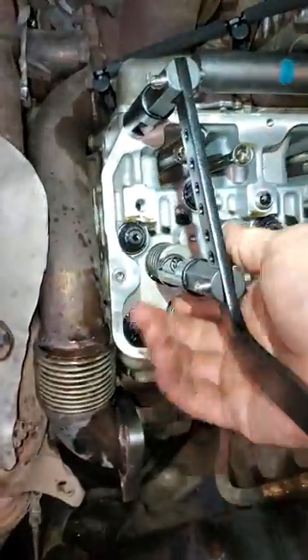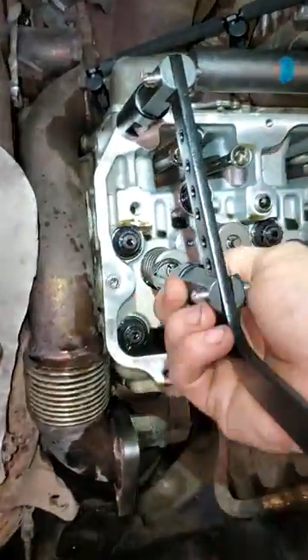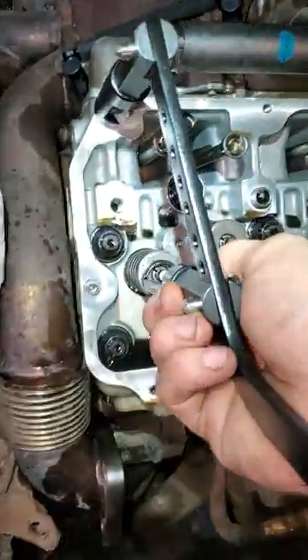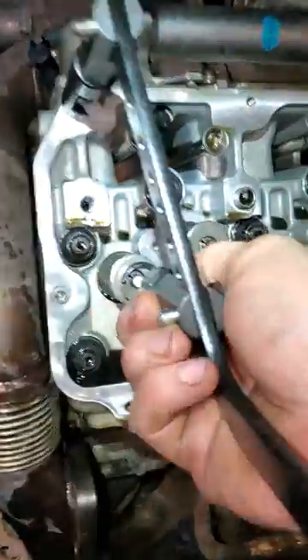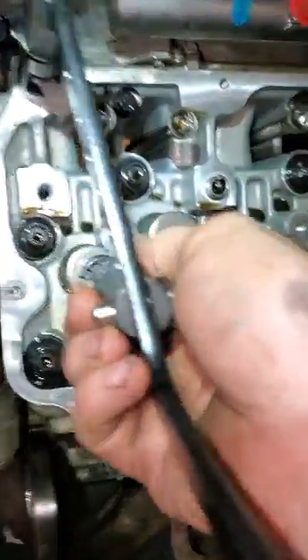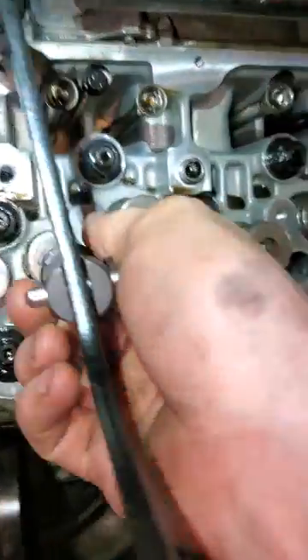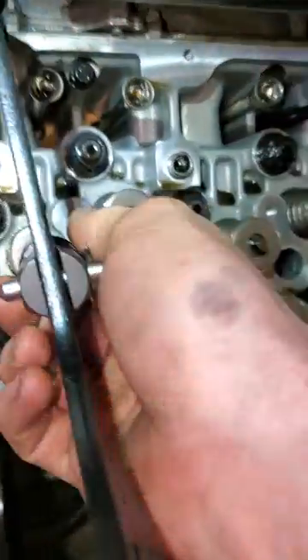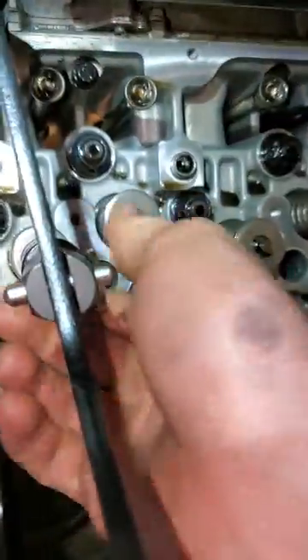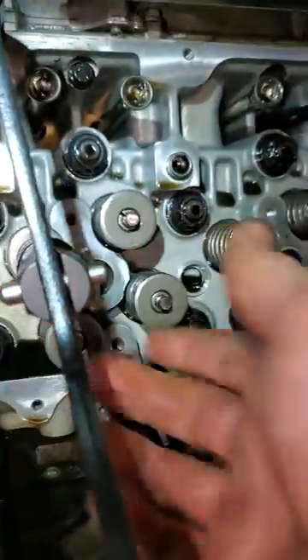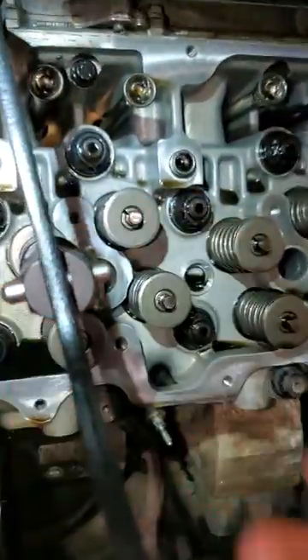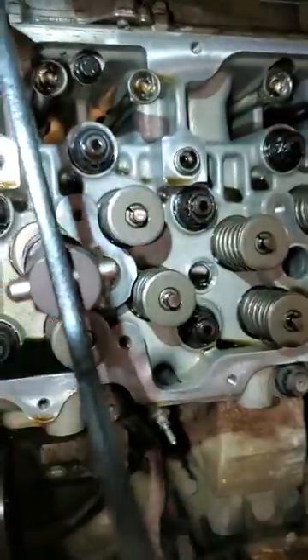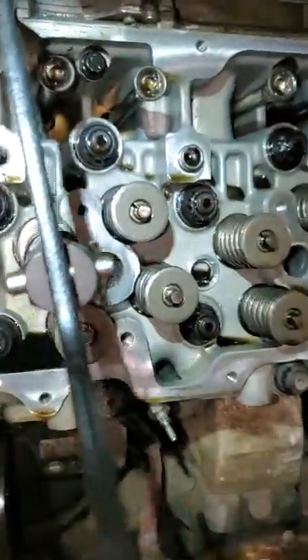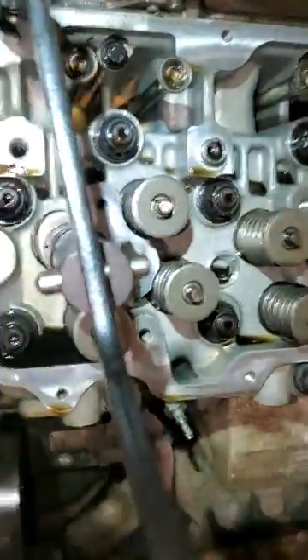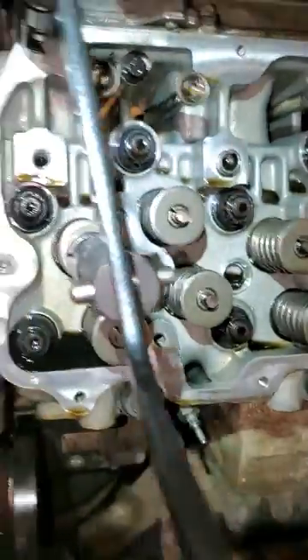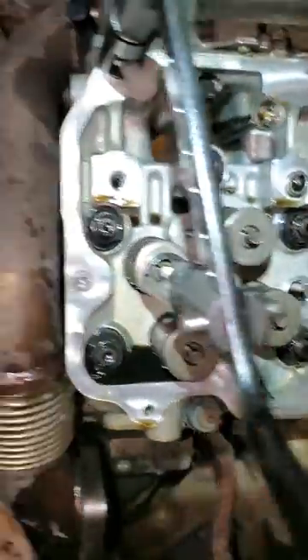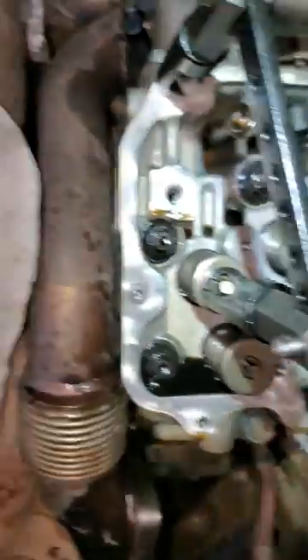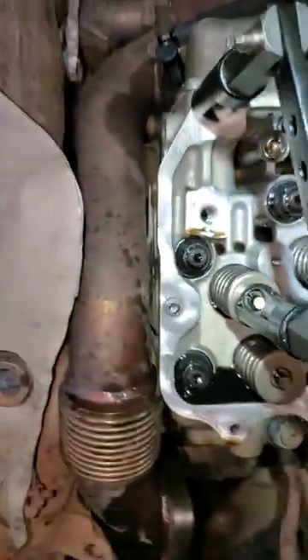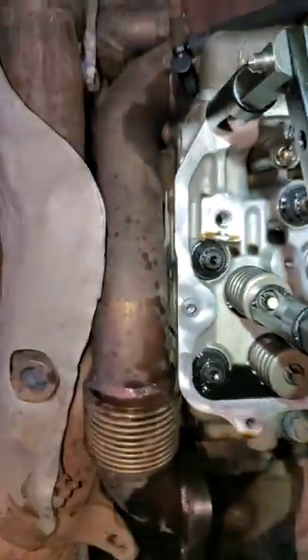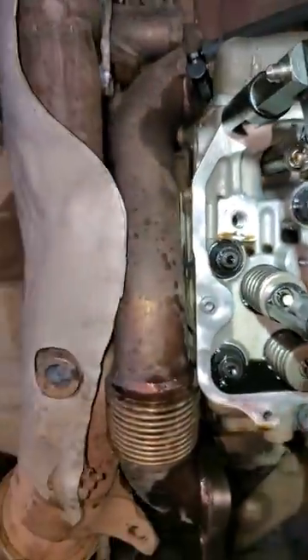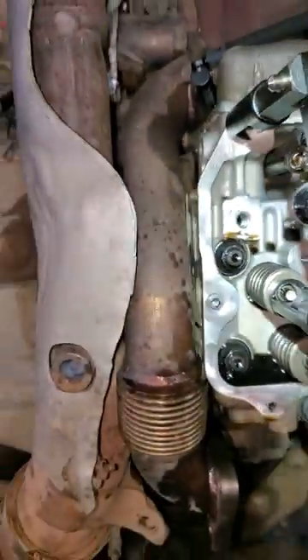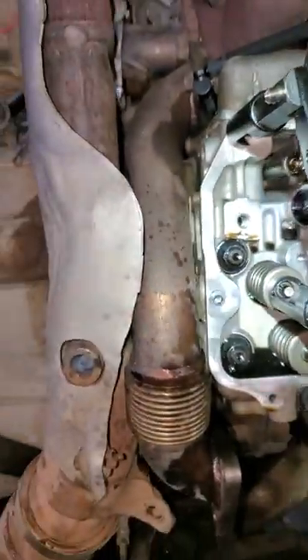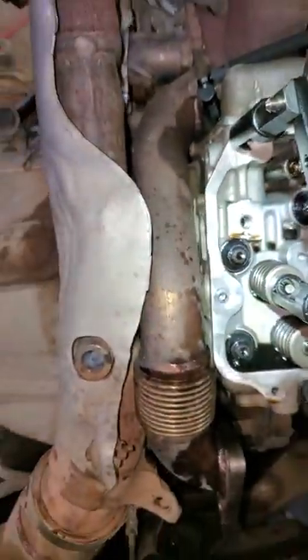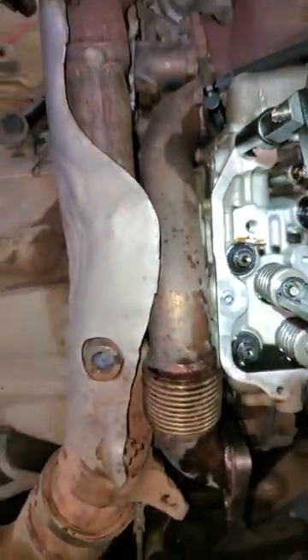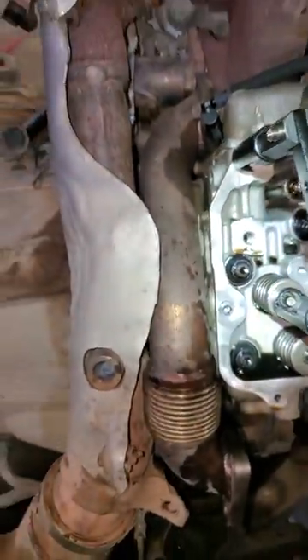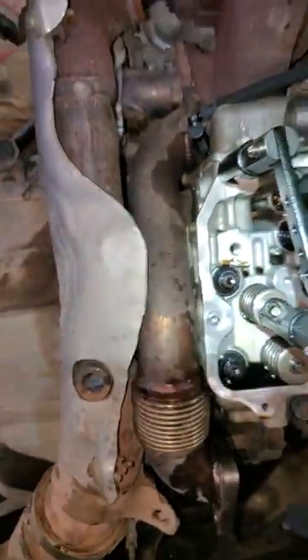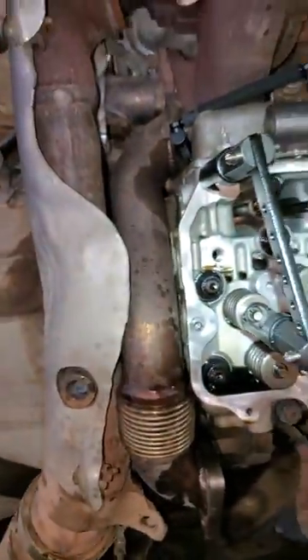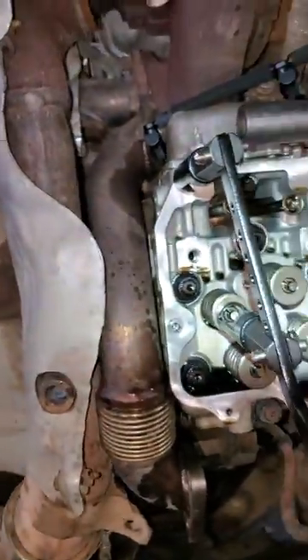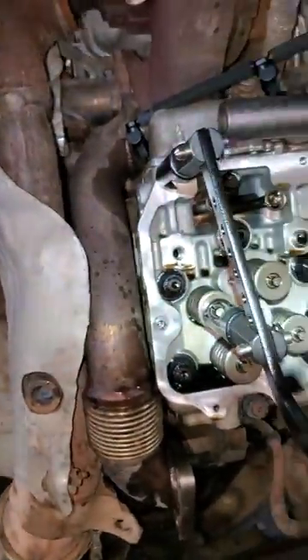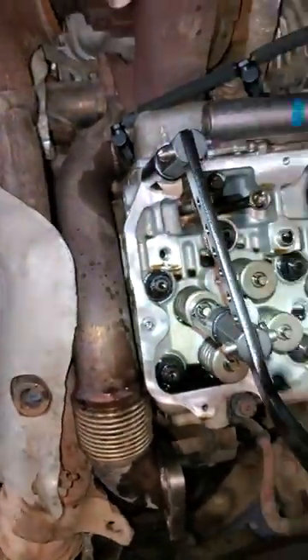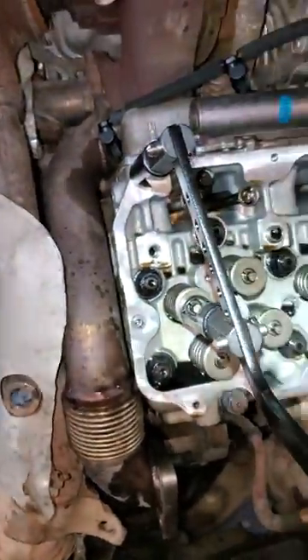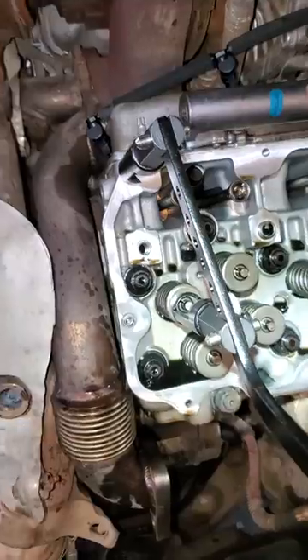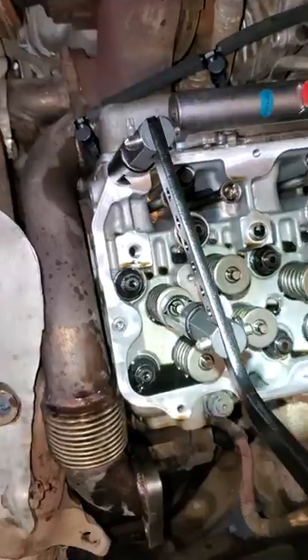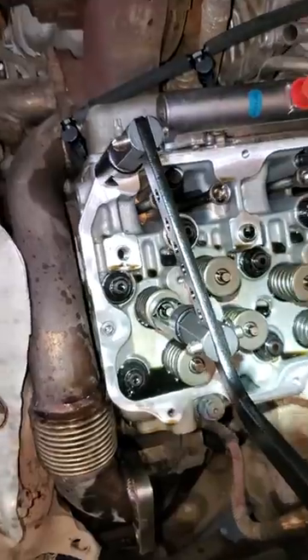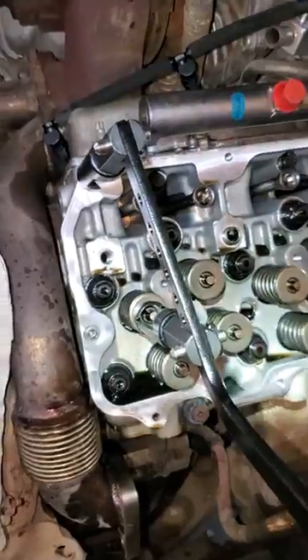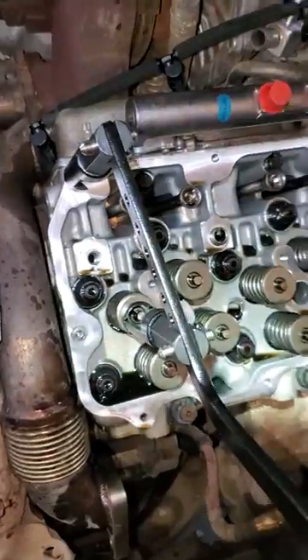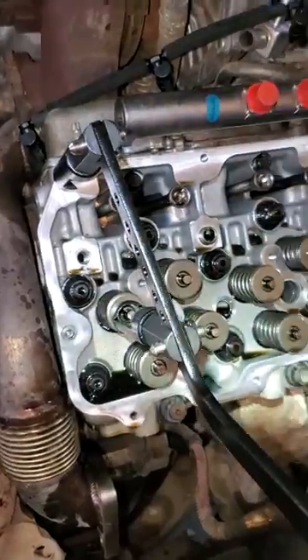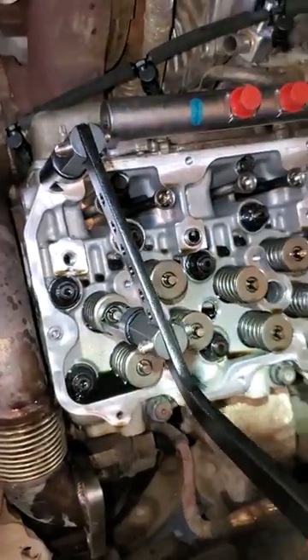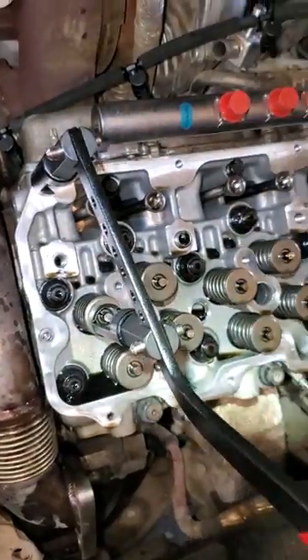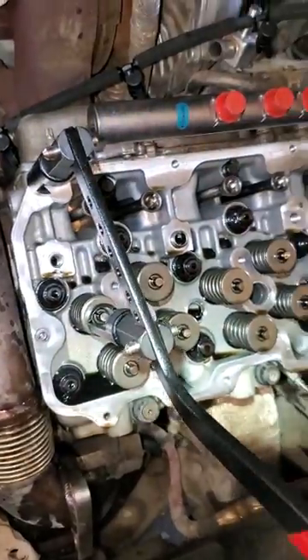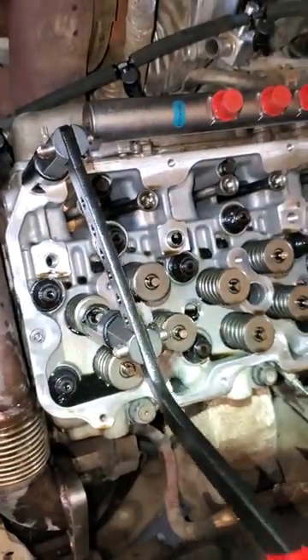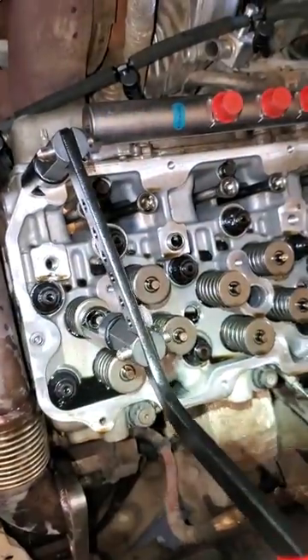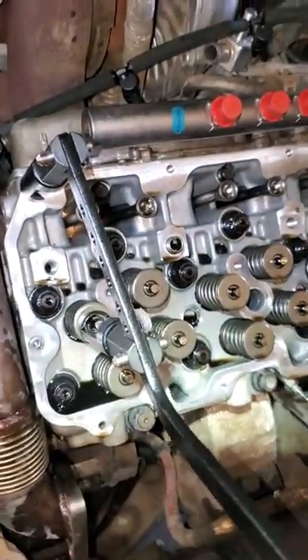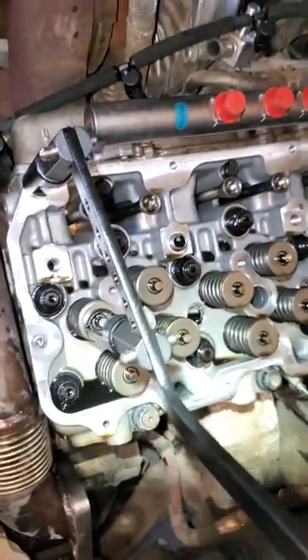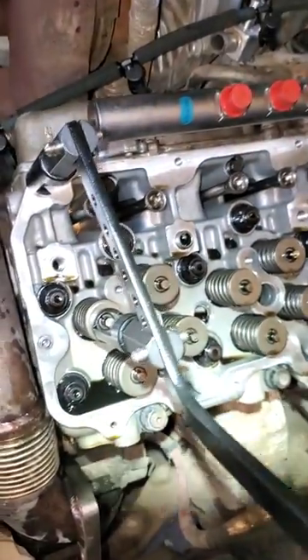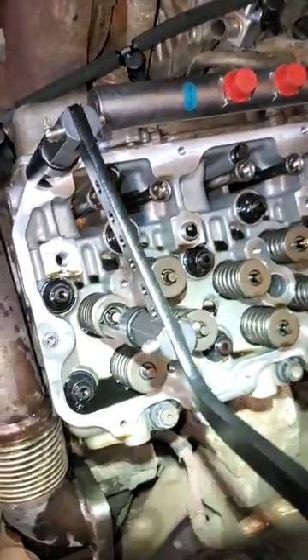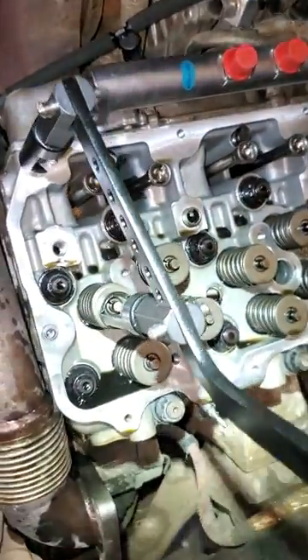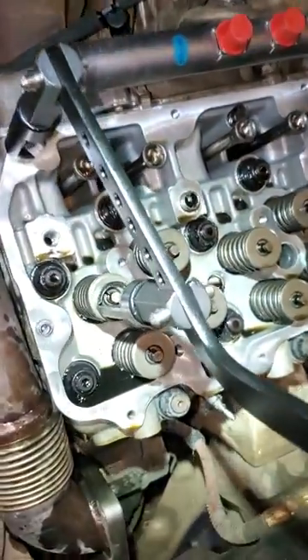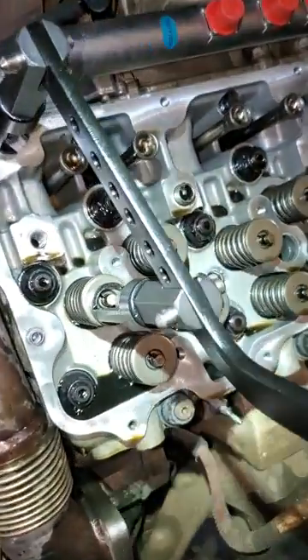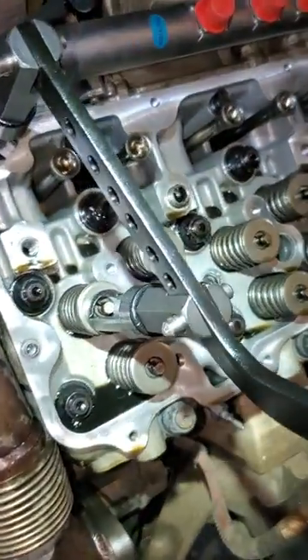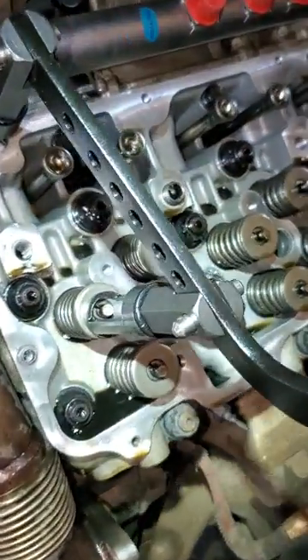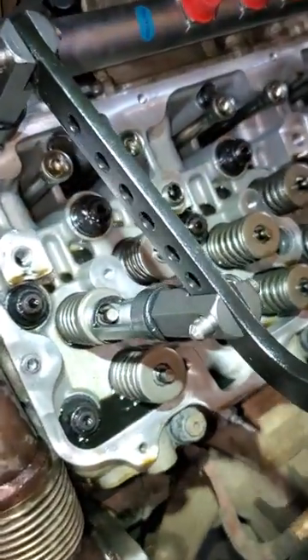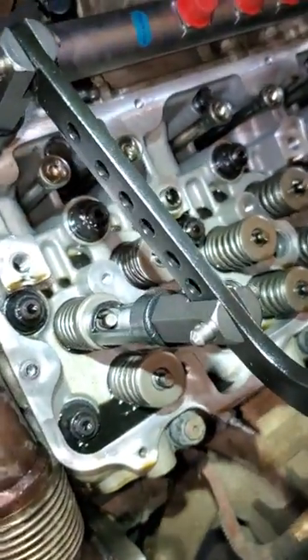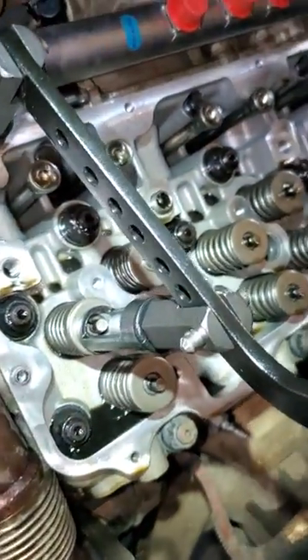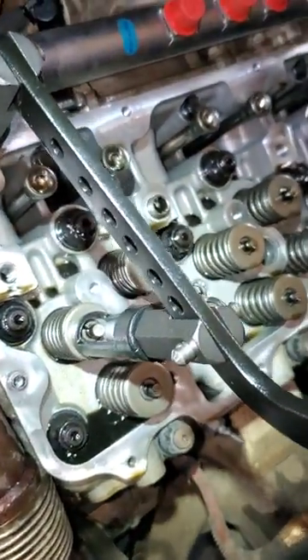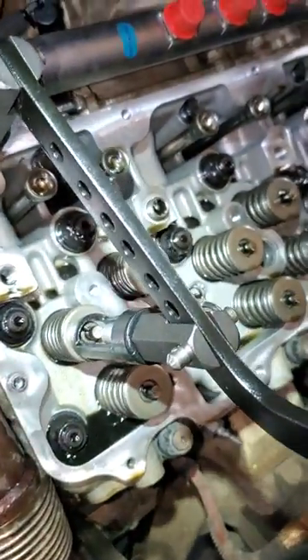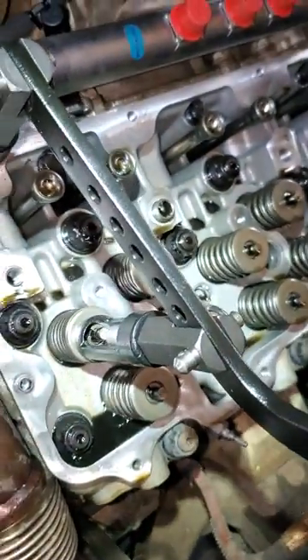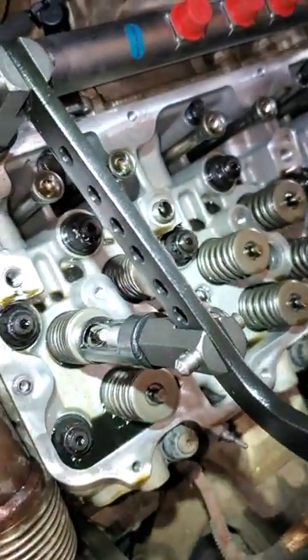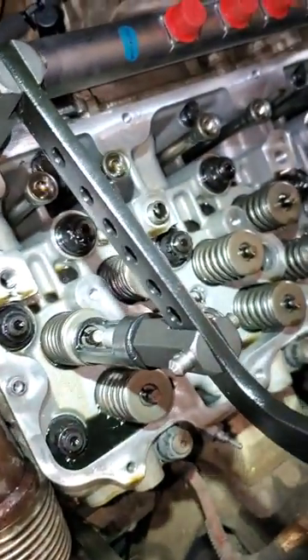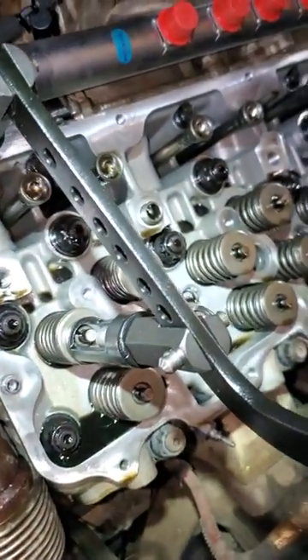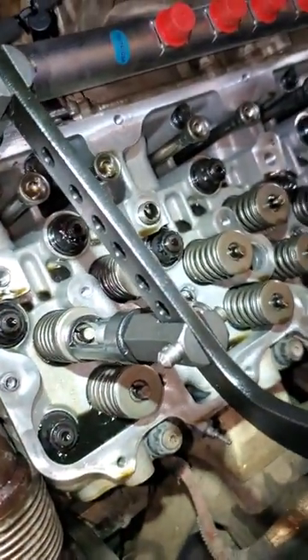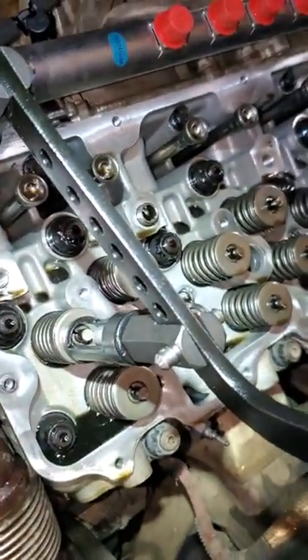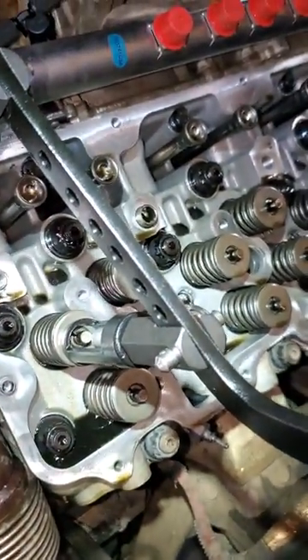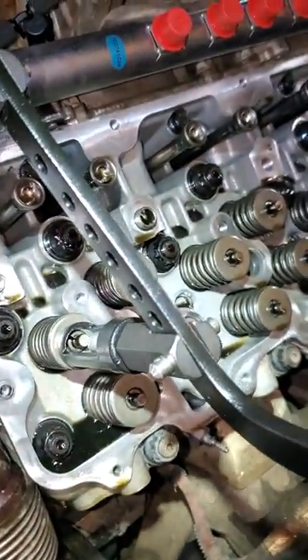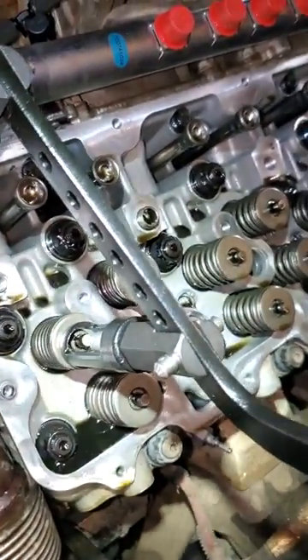Check how easy — with the piston at top dead center to hold the valve, you can compress it very easily one-handed. This is a Duramax LML.